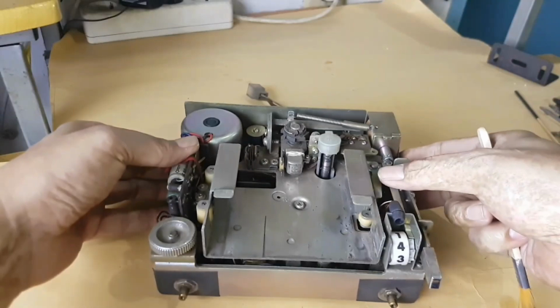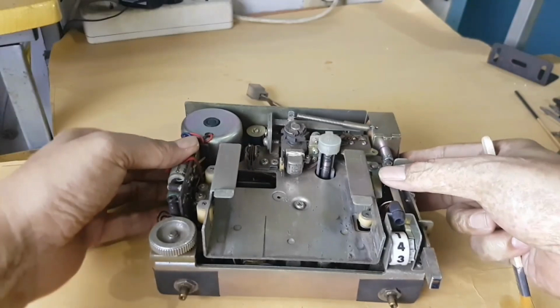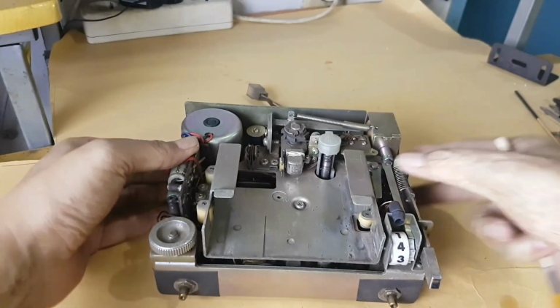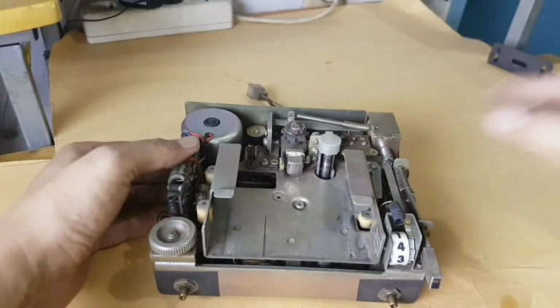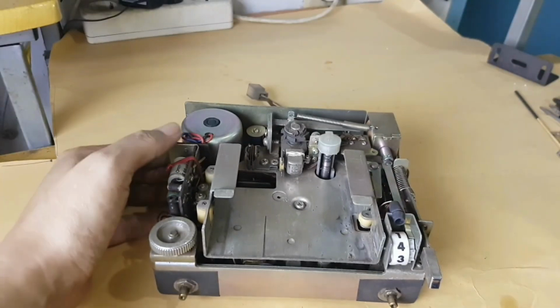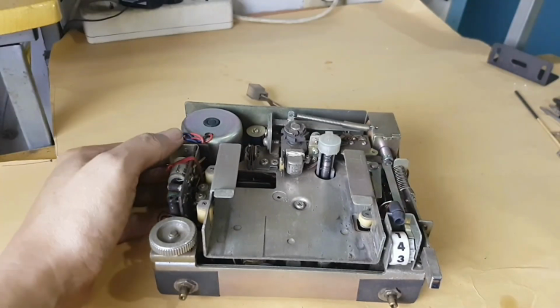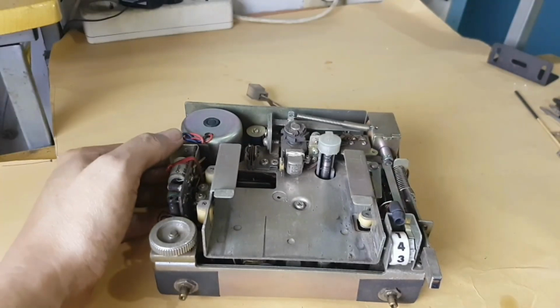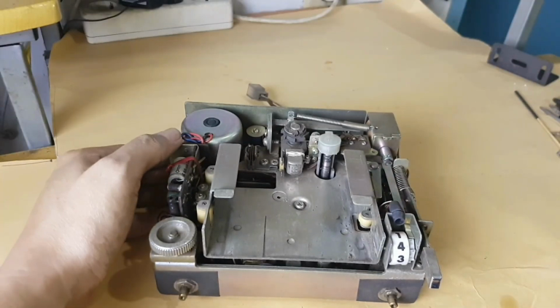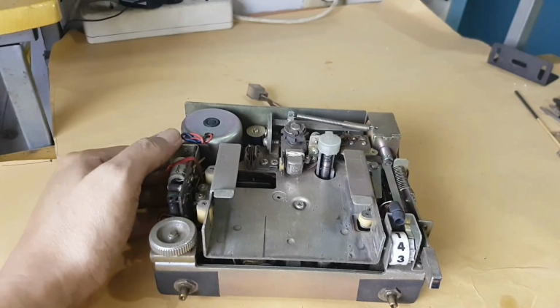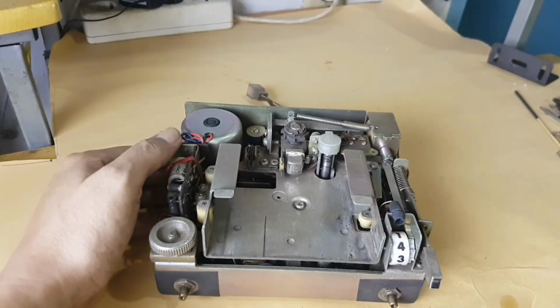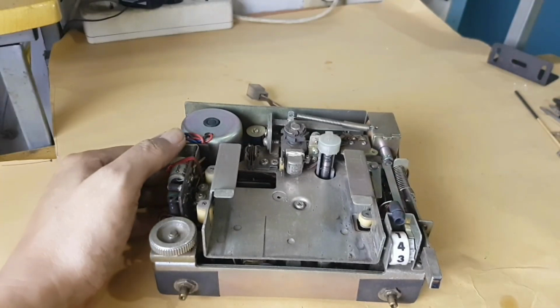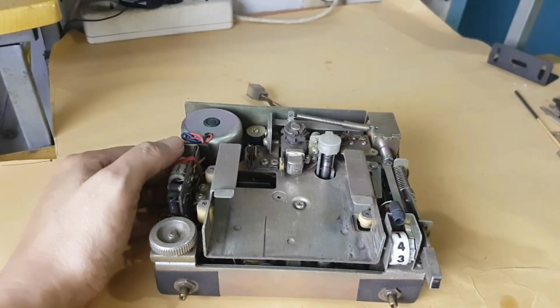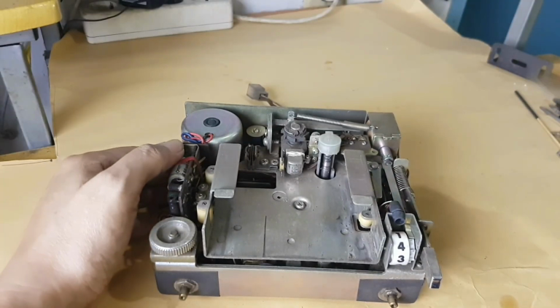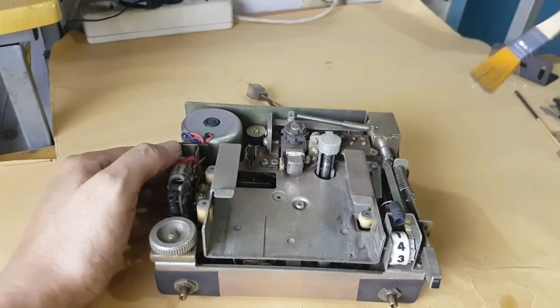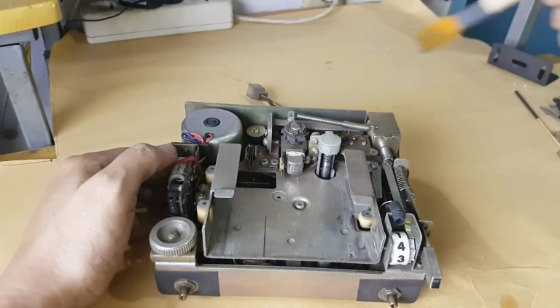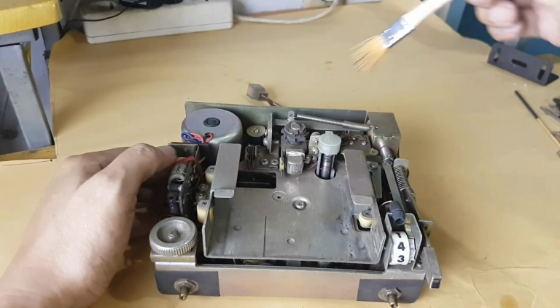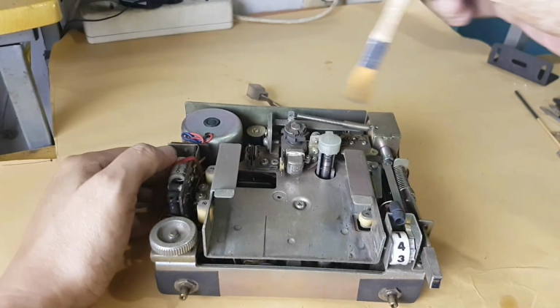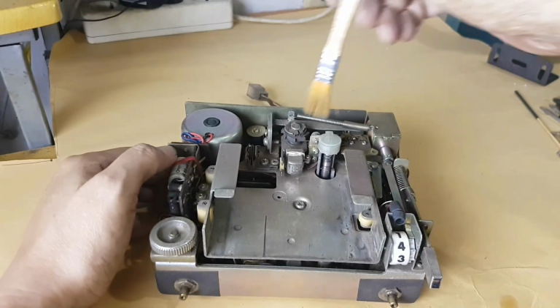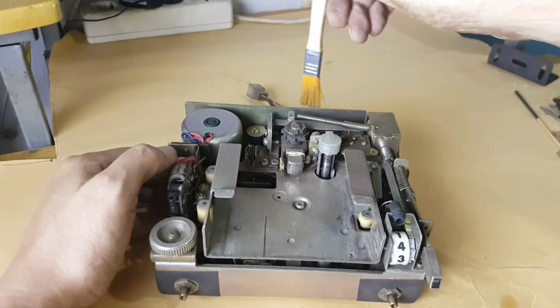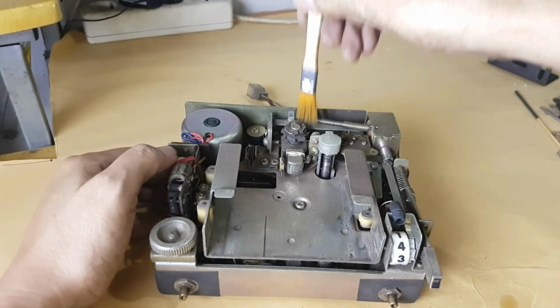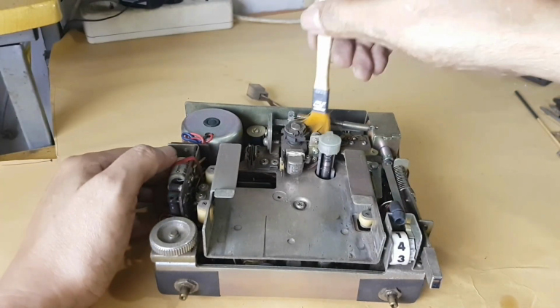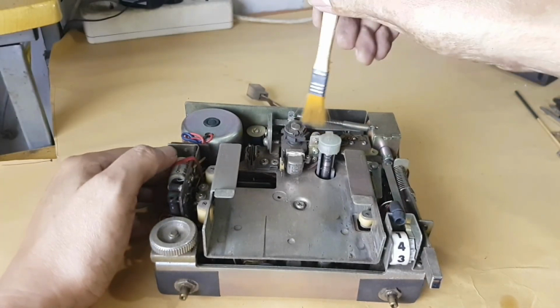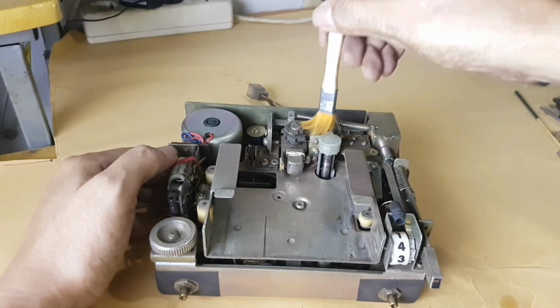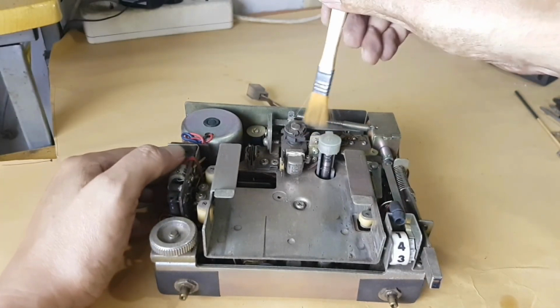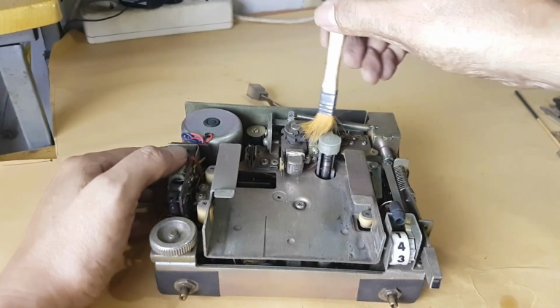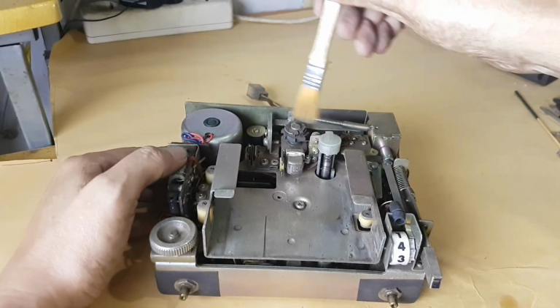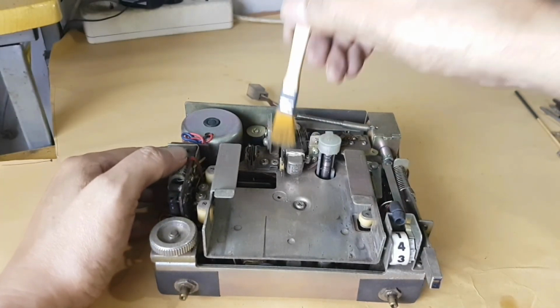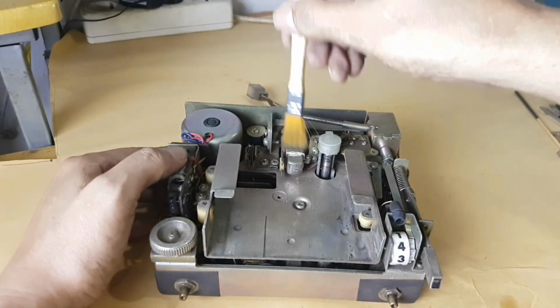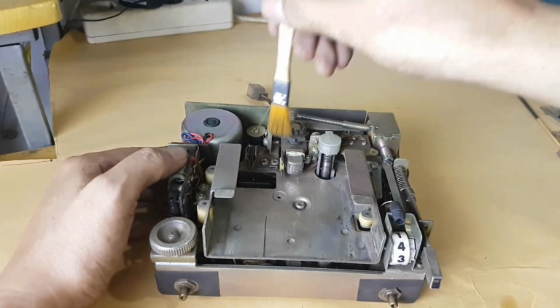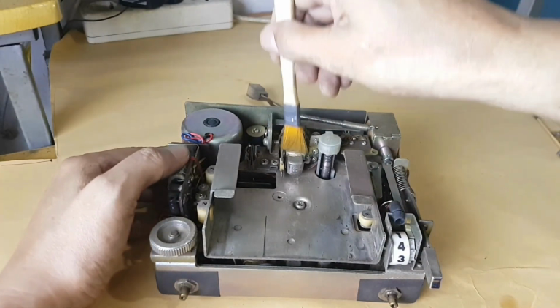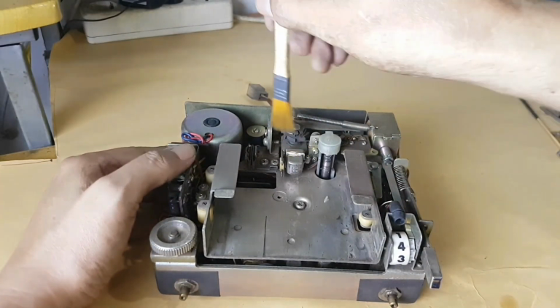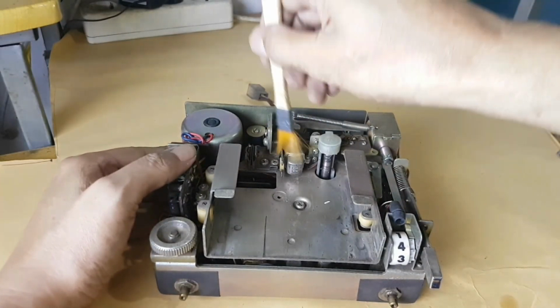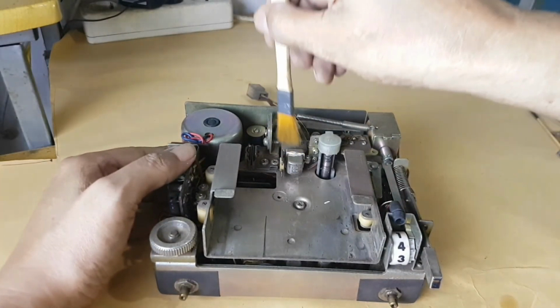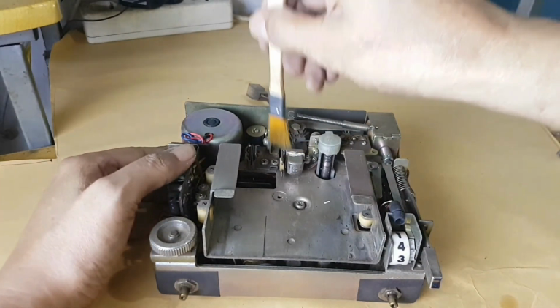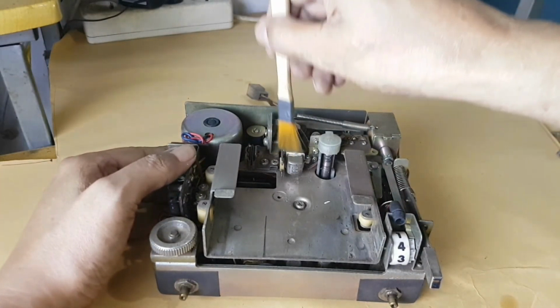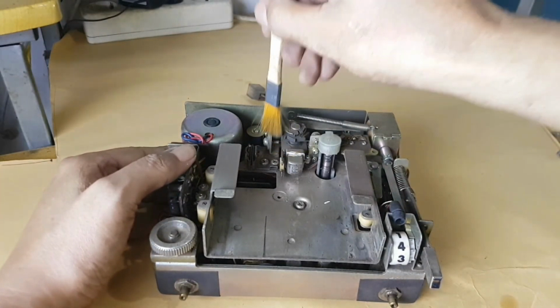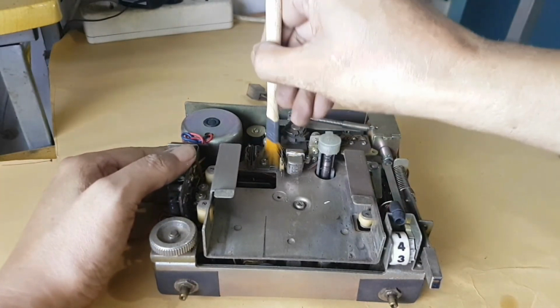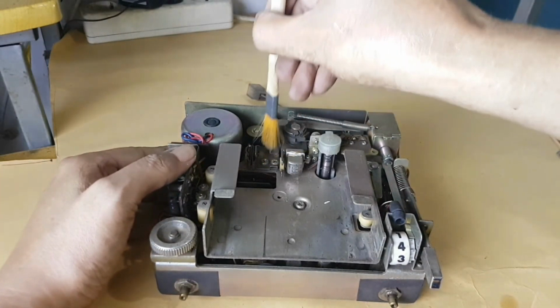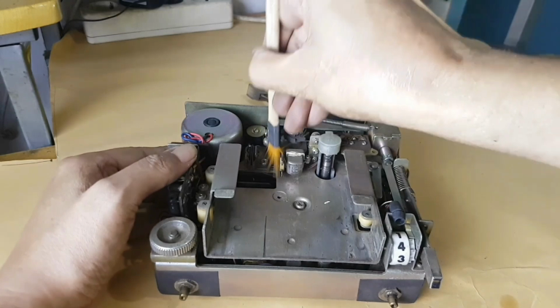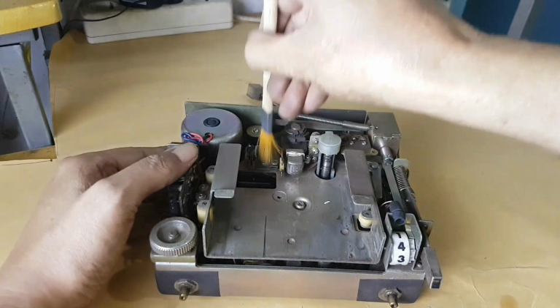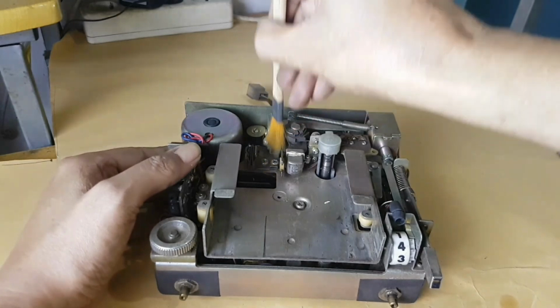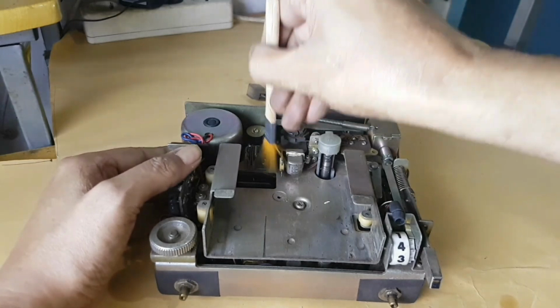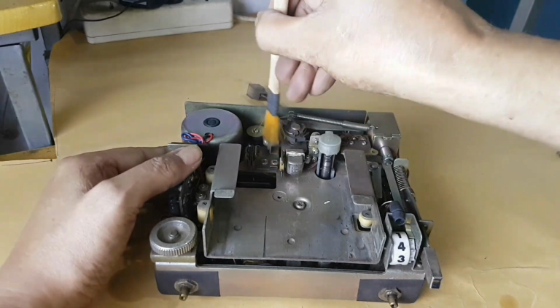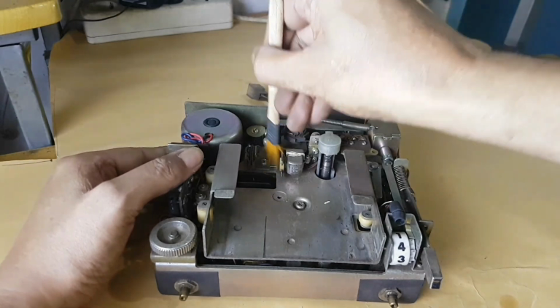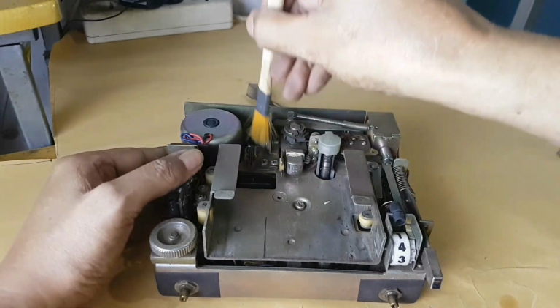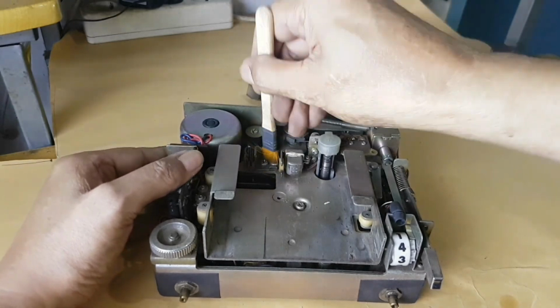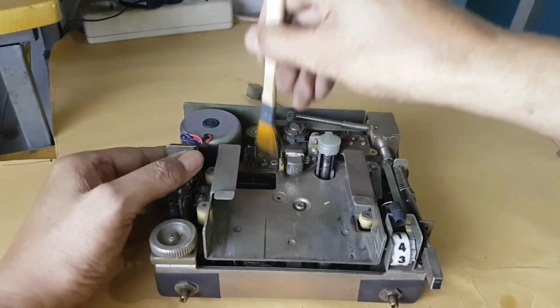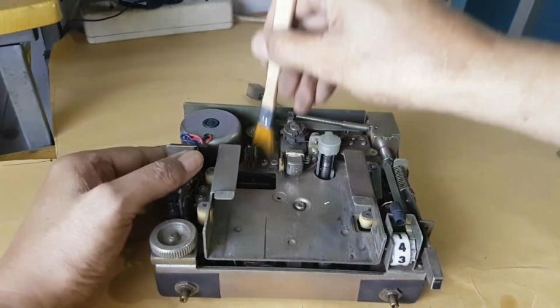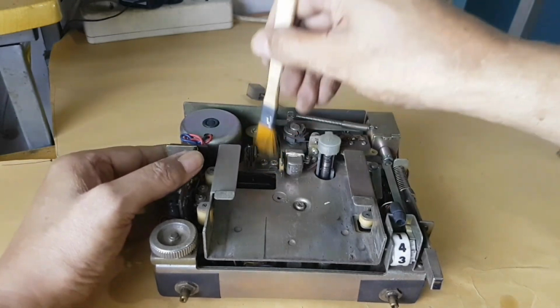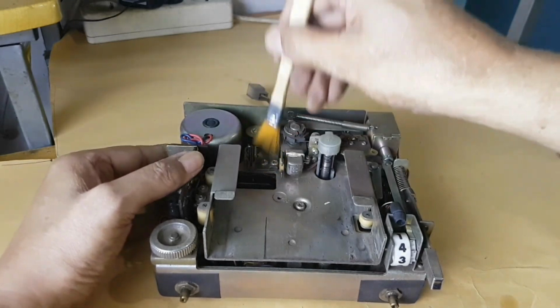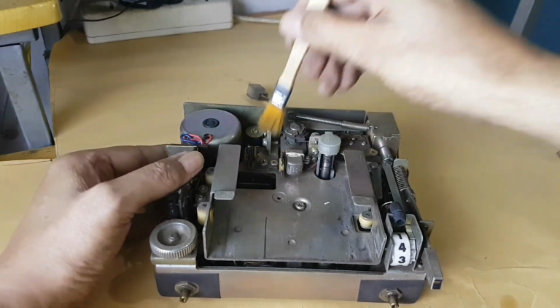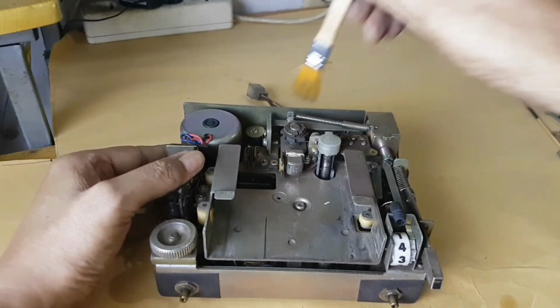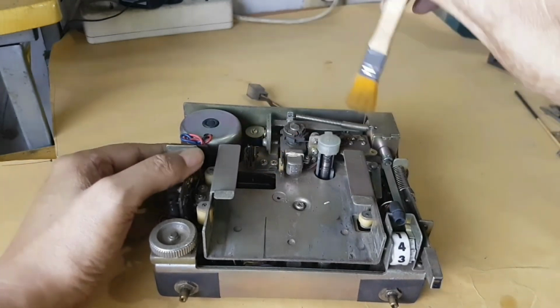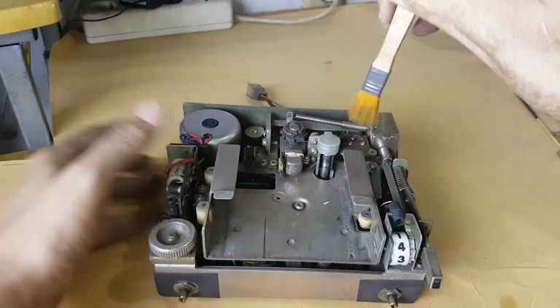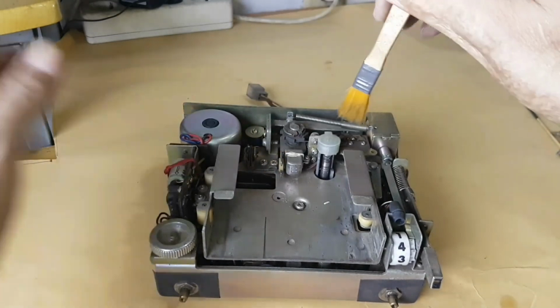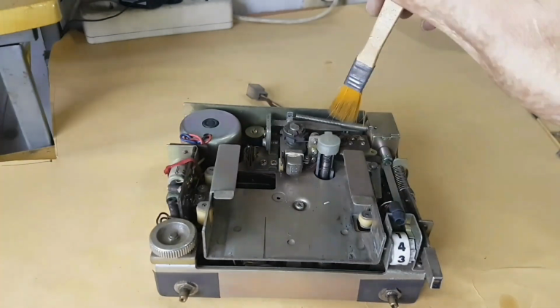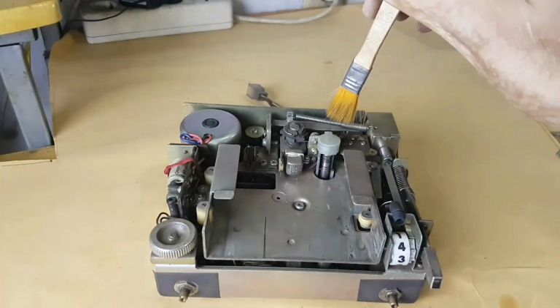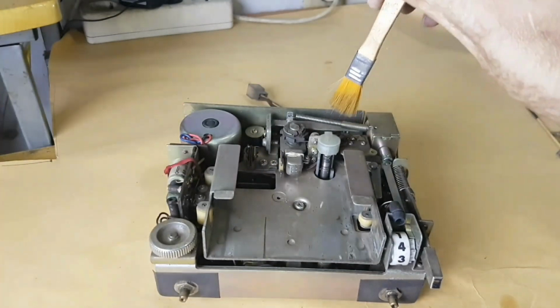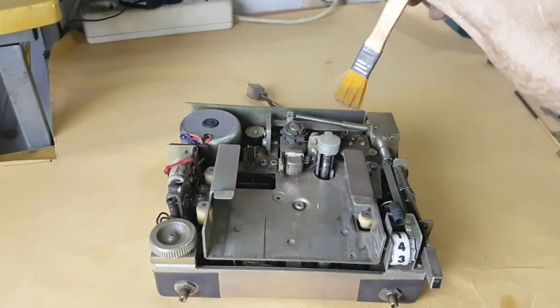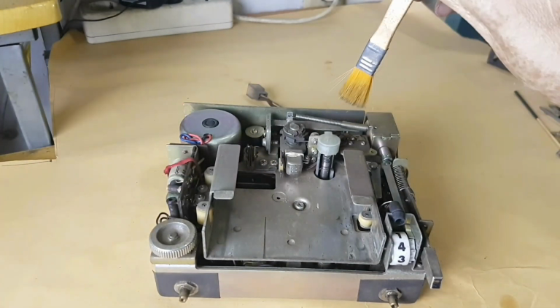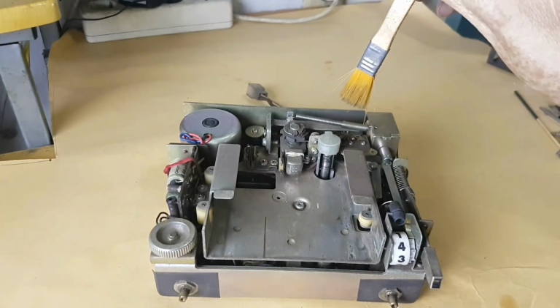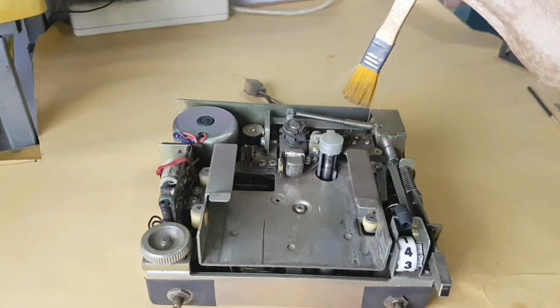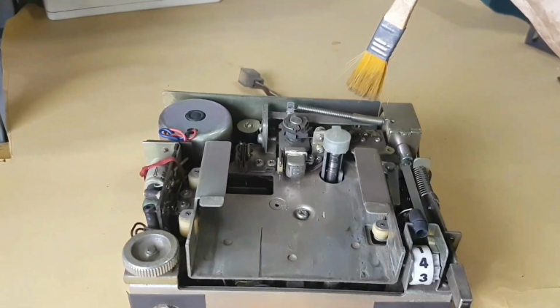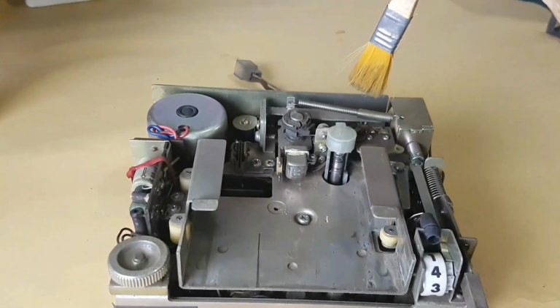Basically this player is very old and should be able to run, but it needs maintenance and cleaning as well.